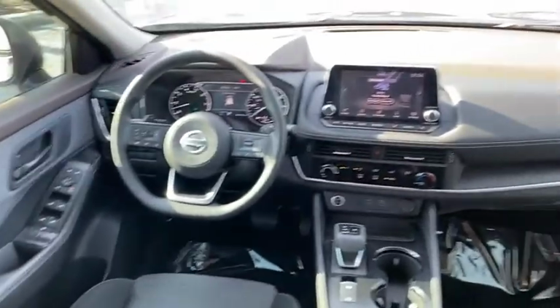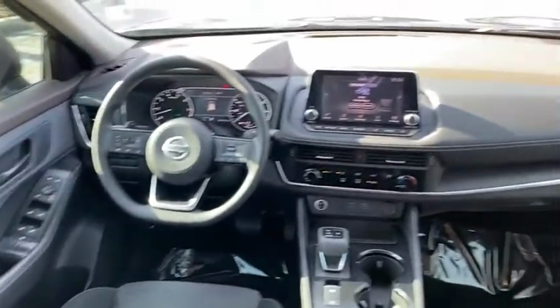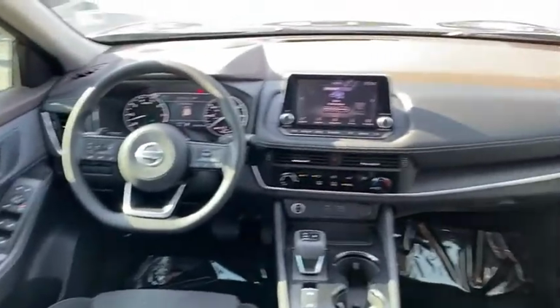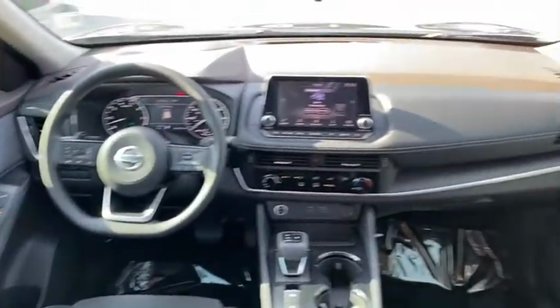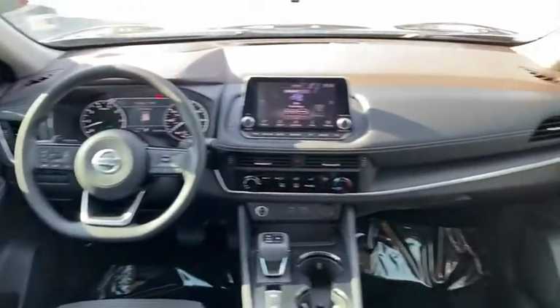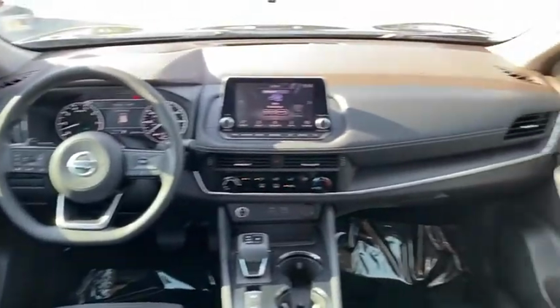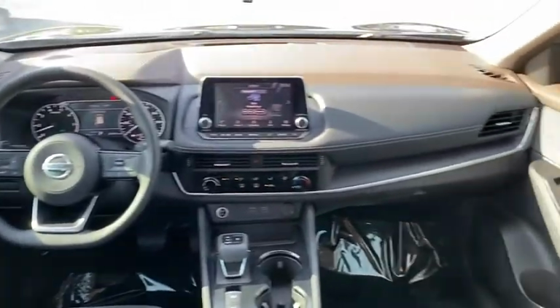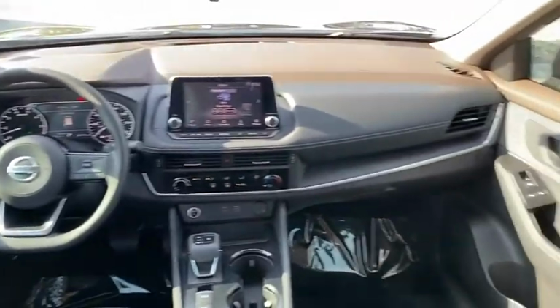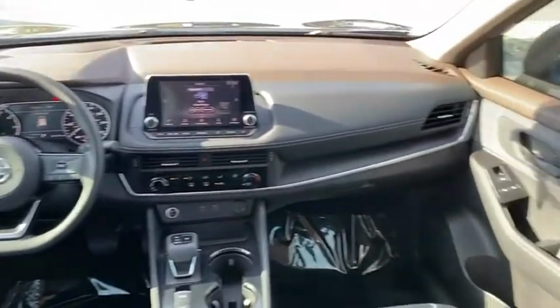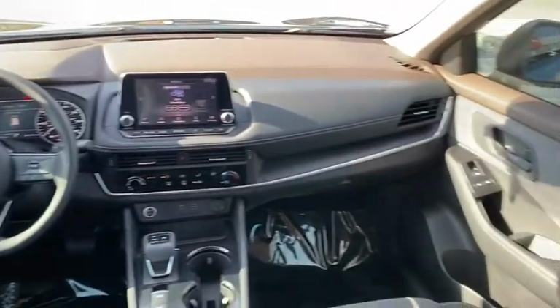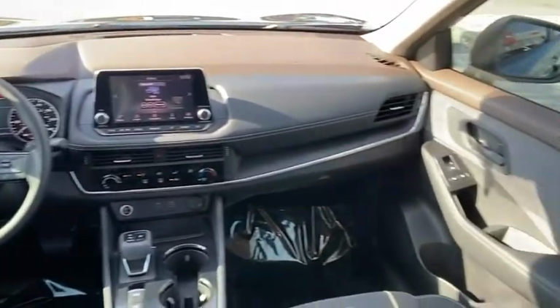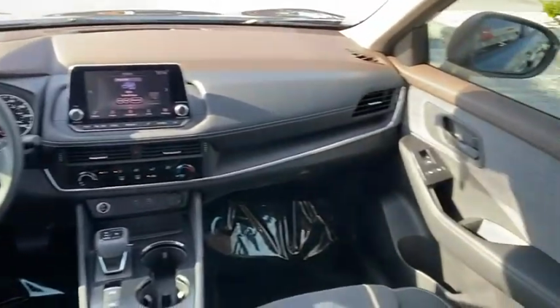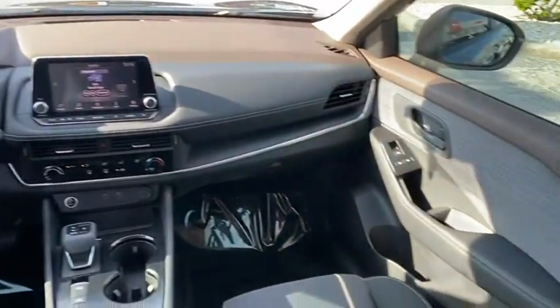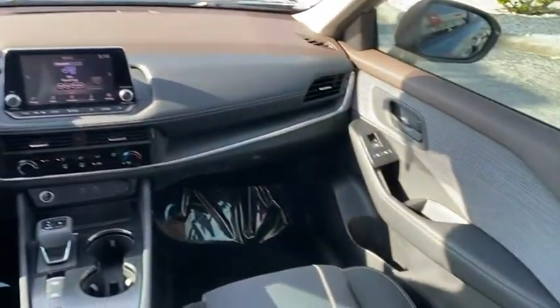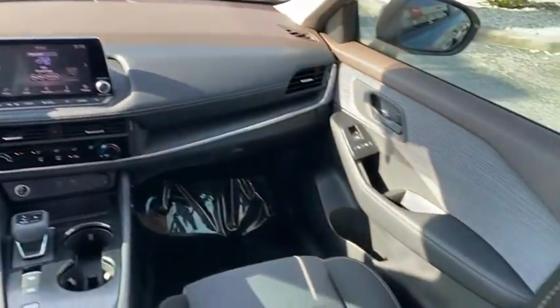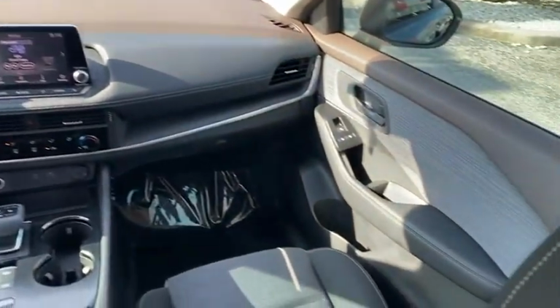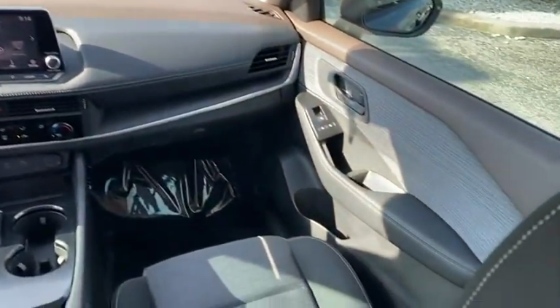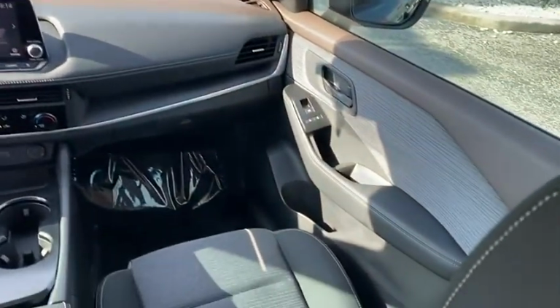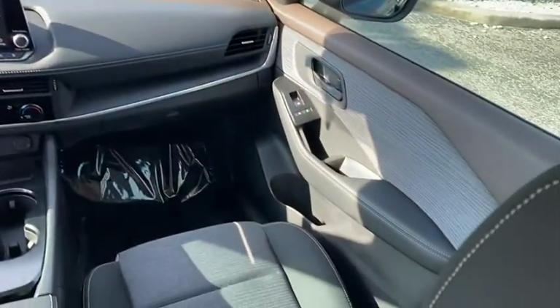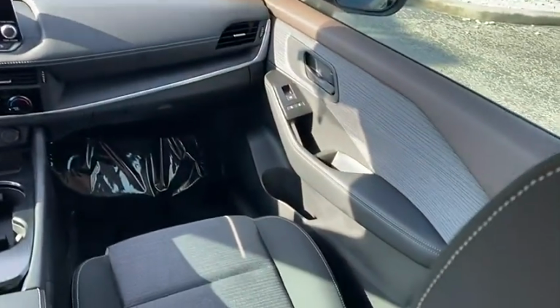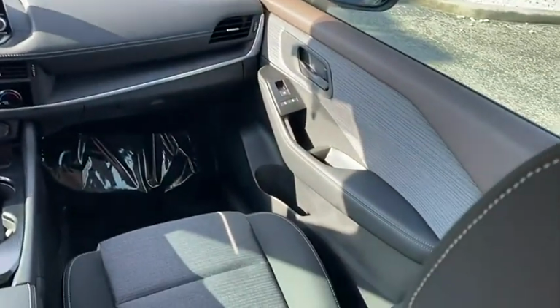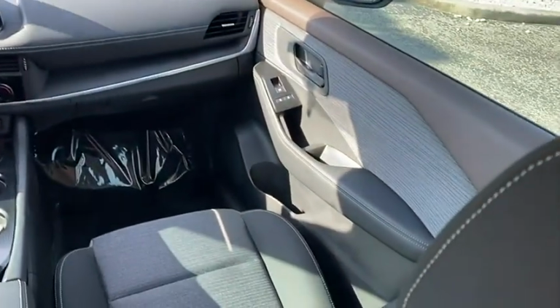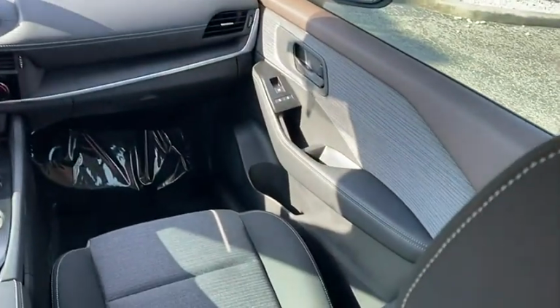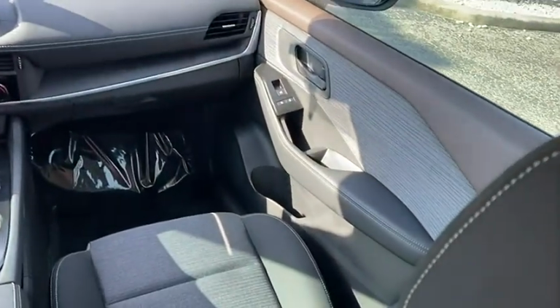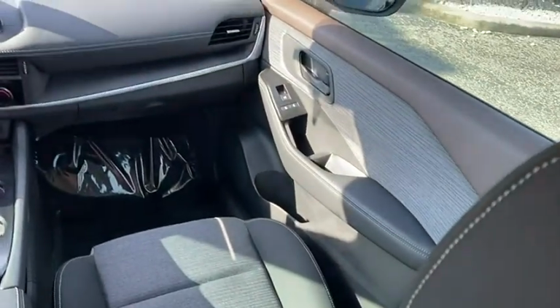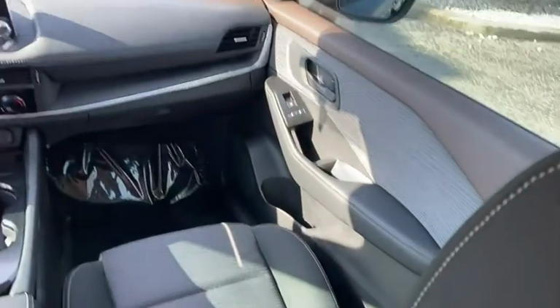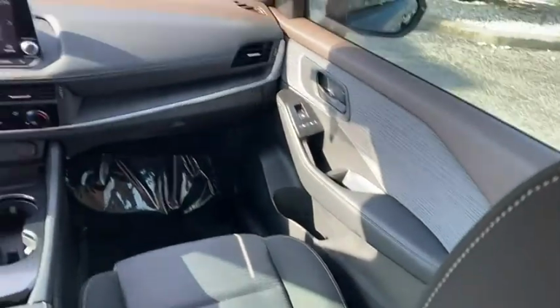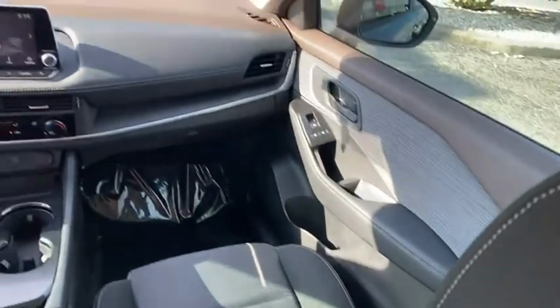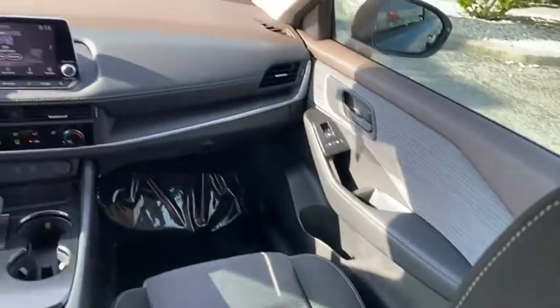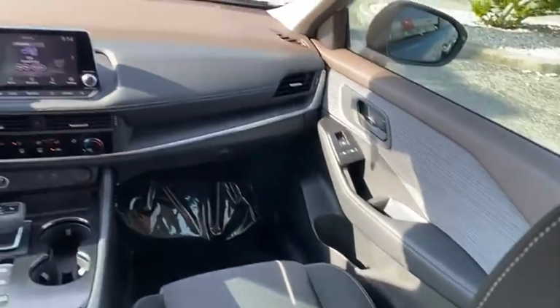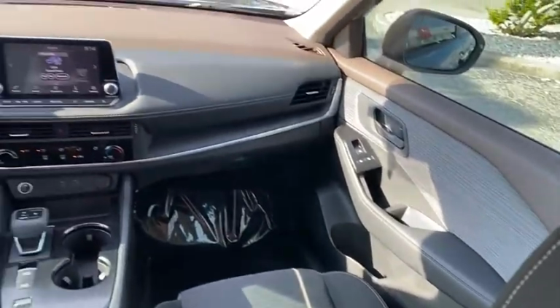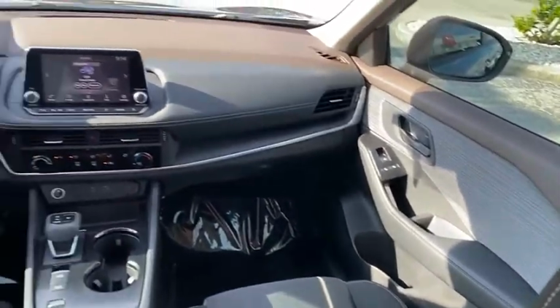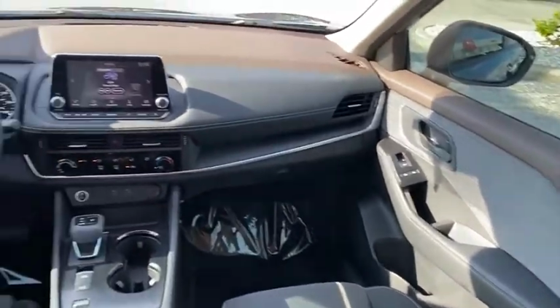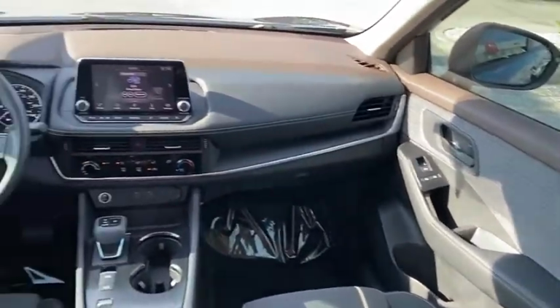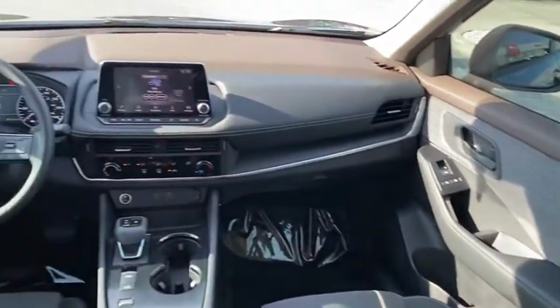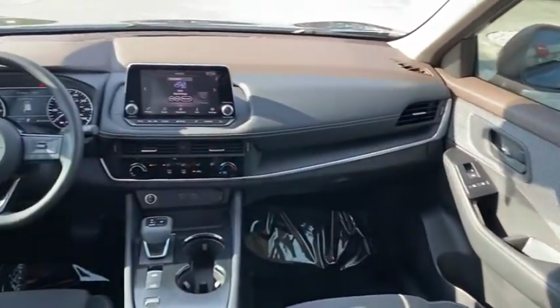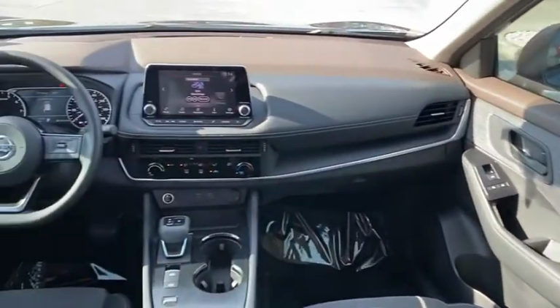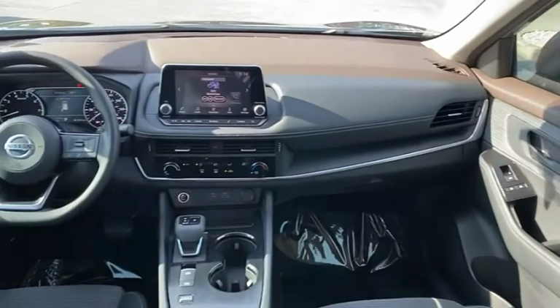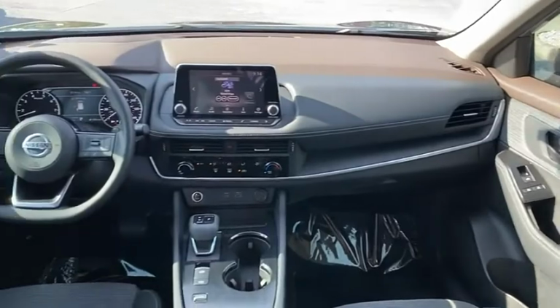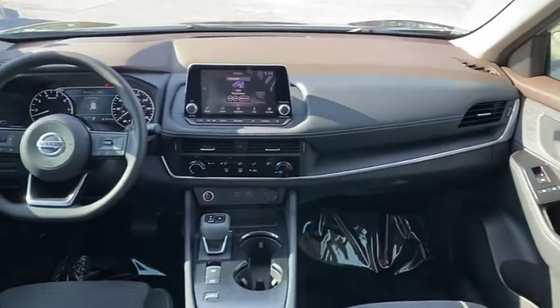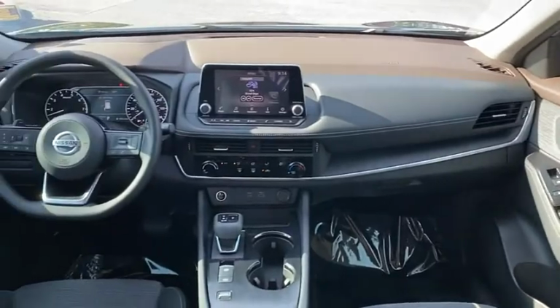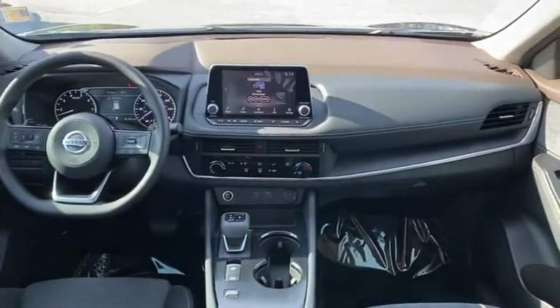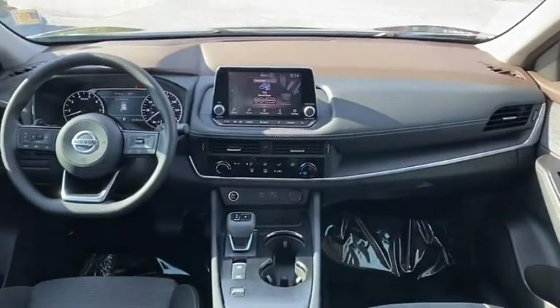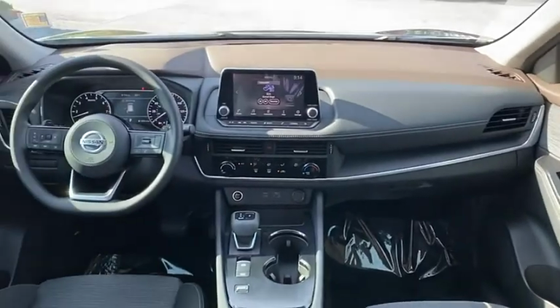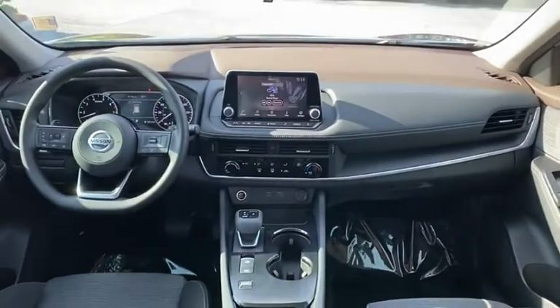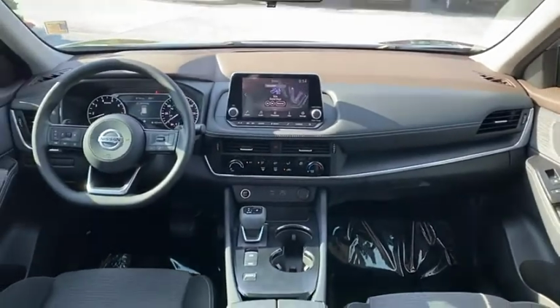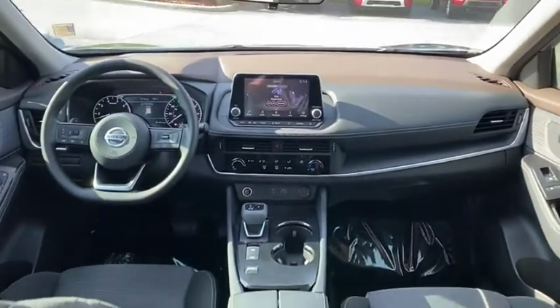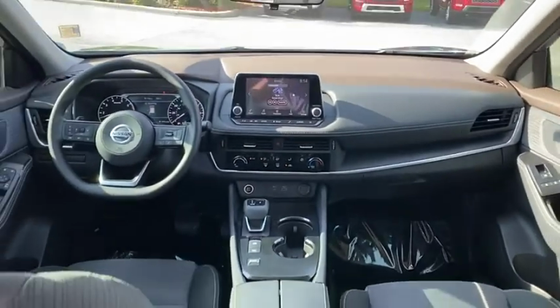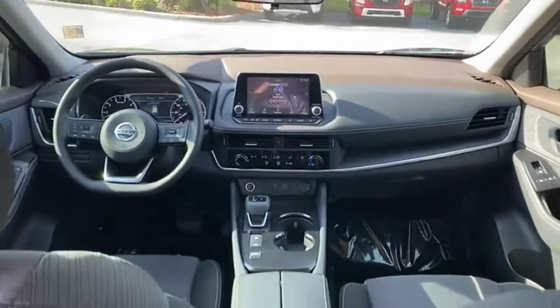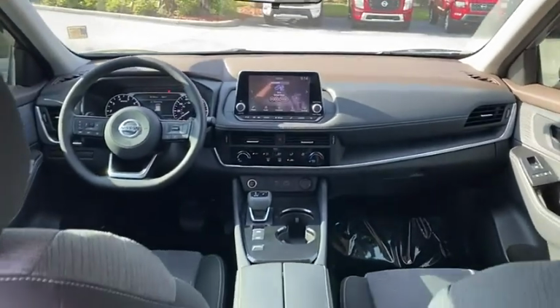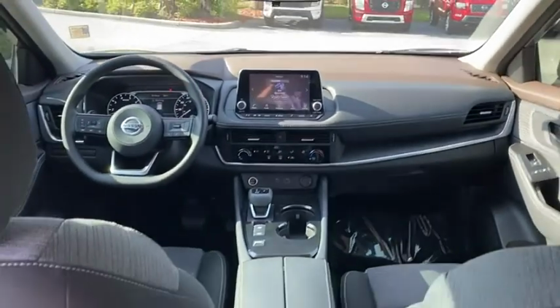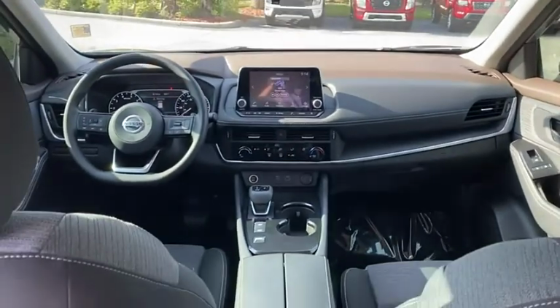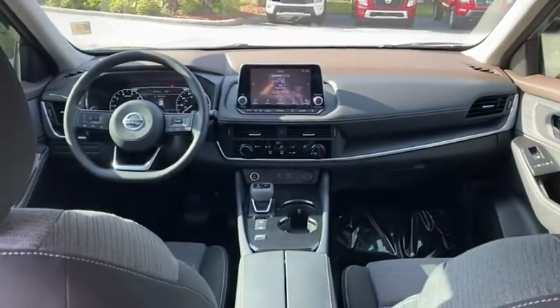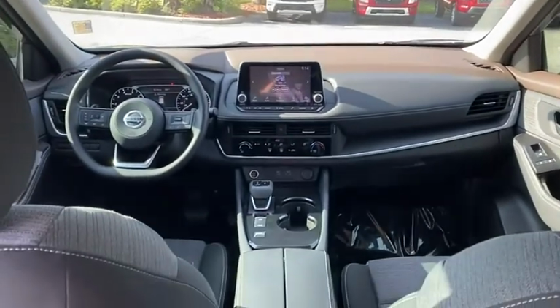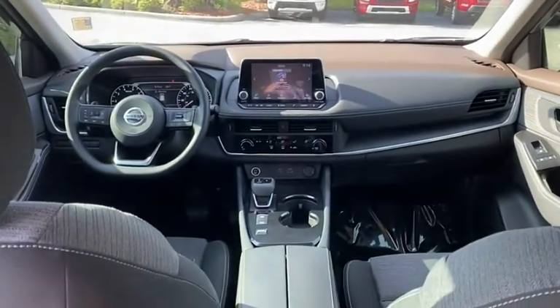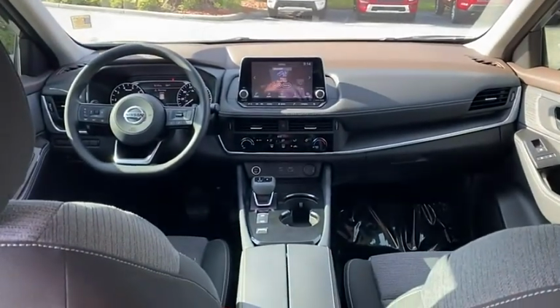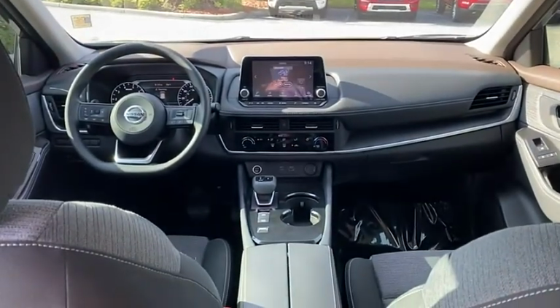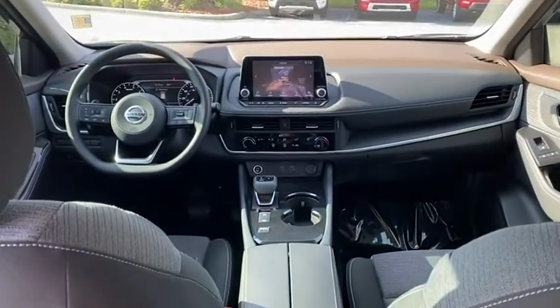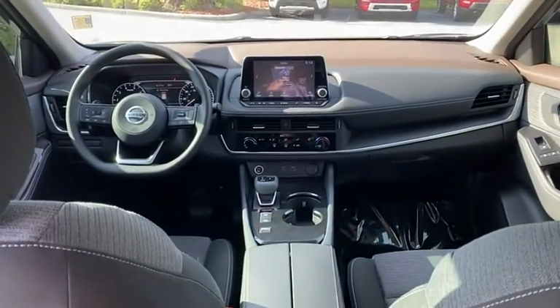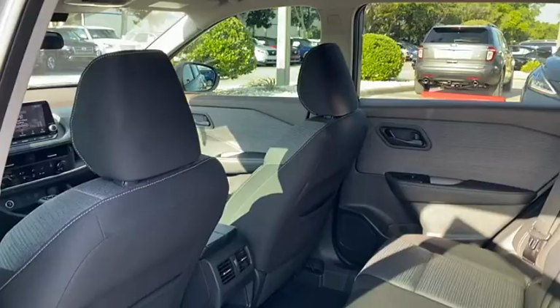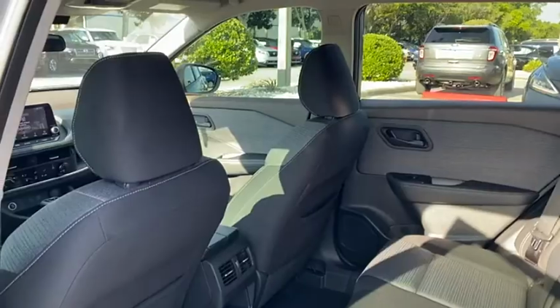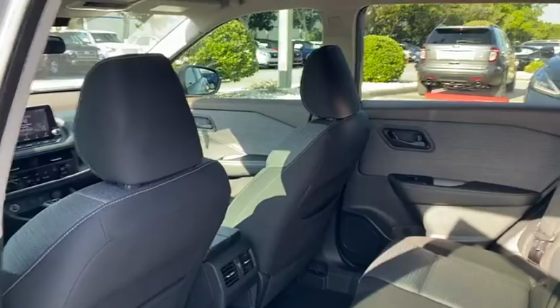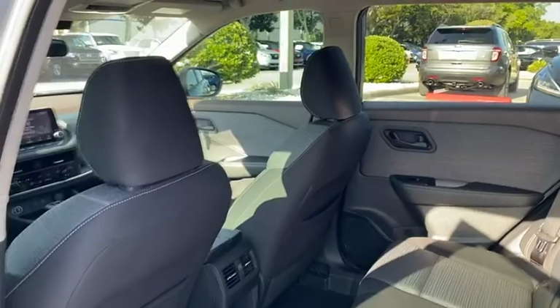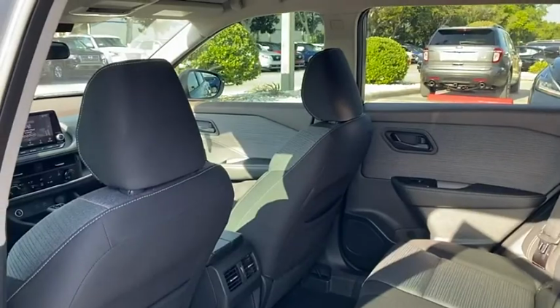This vehicle has less than 15,000 miles. Here are some of this vehicle's great options: tire pressure monitor,